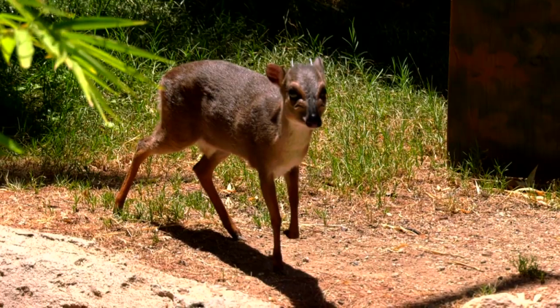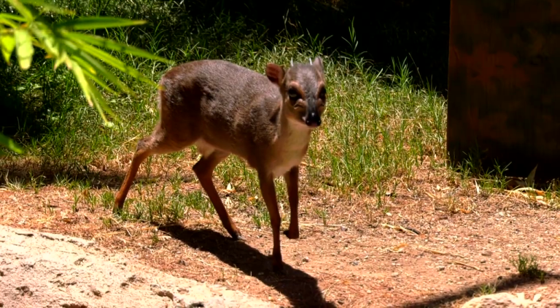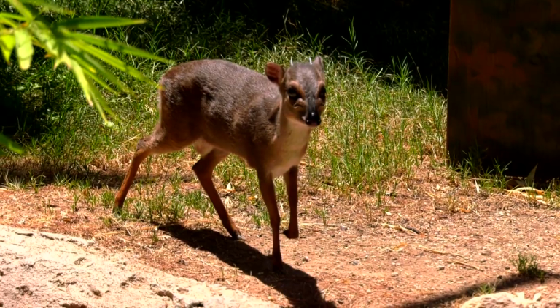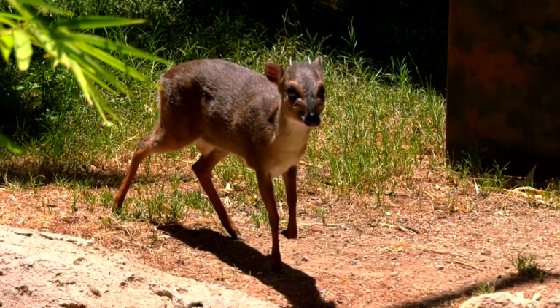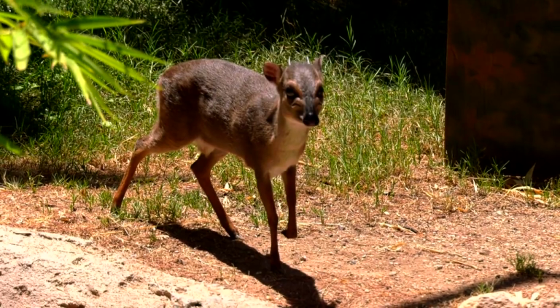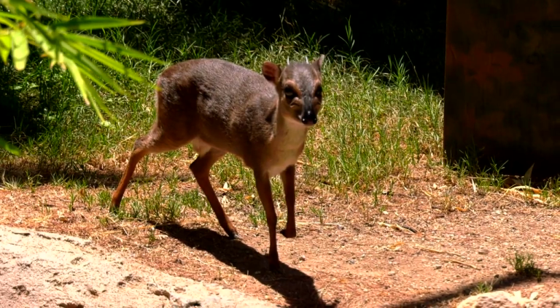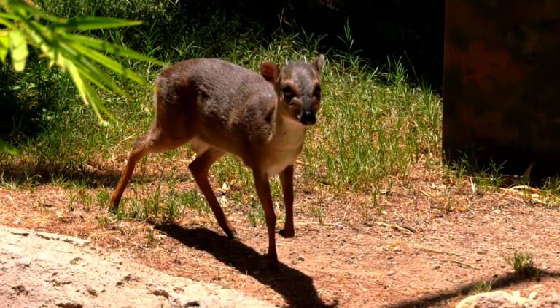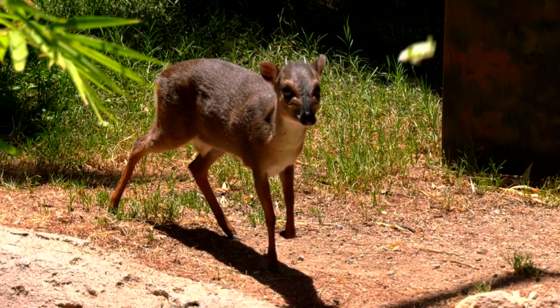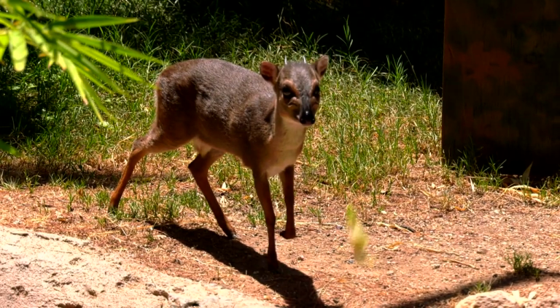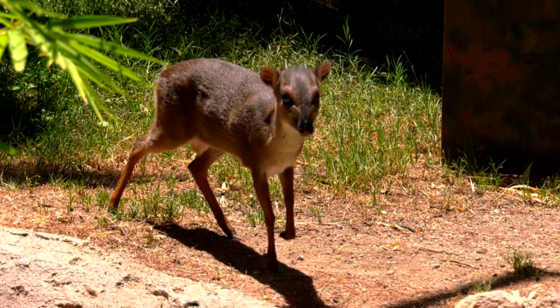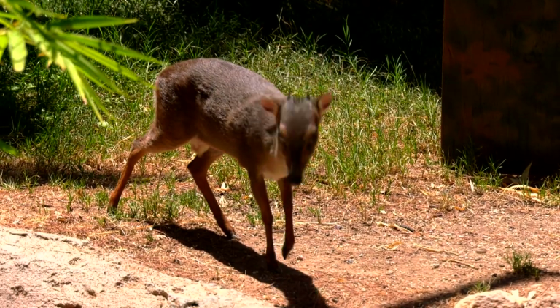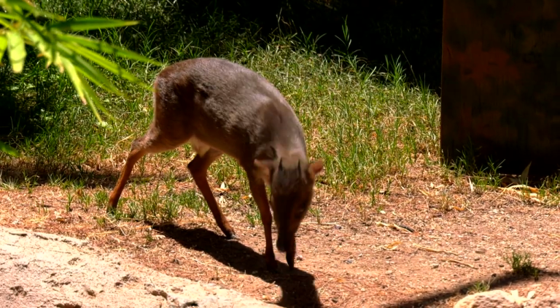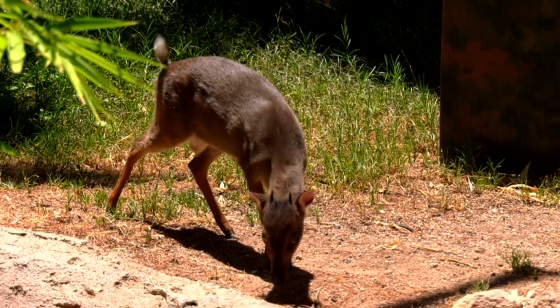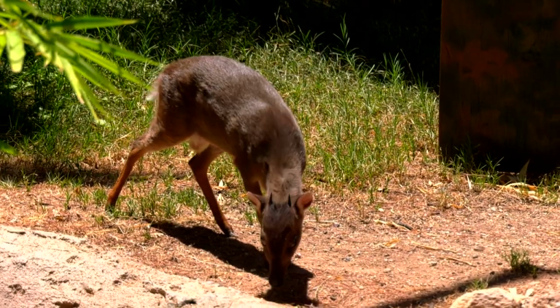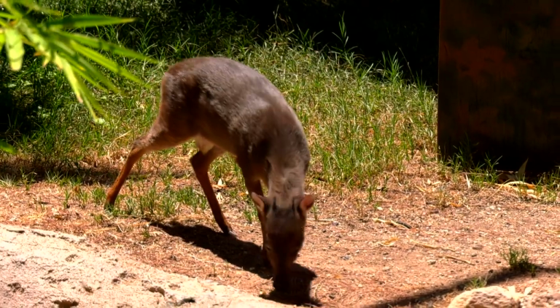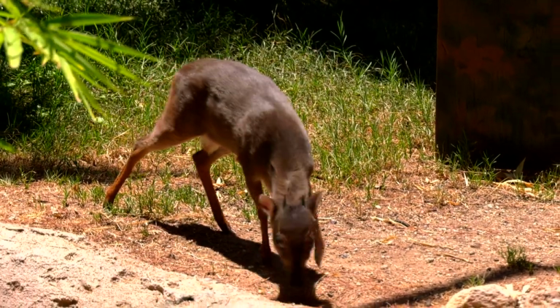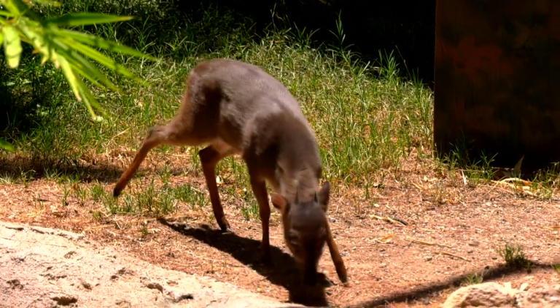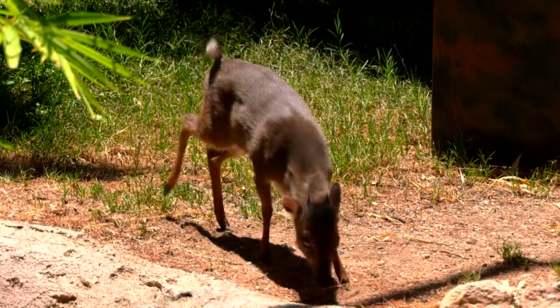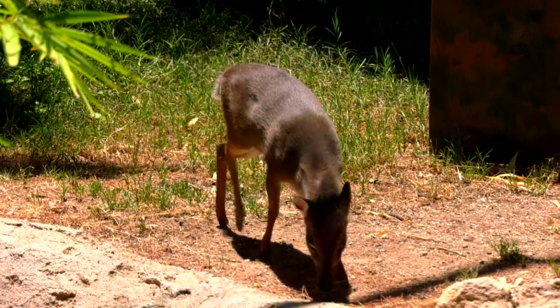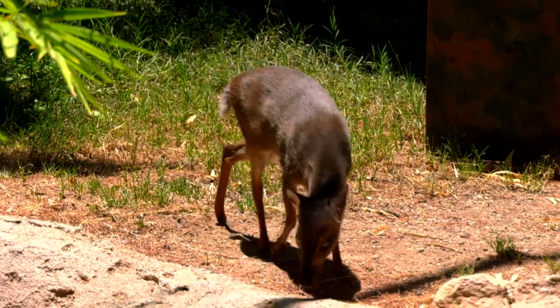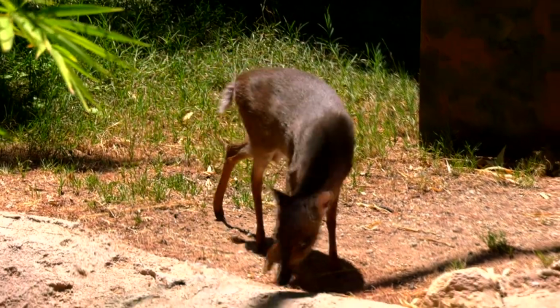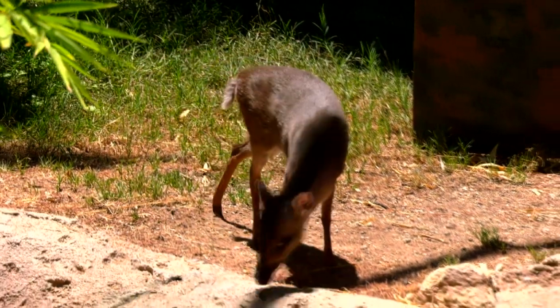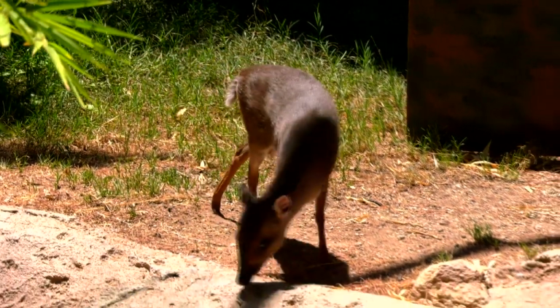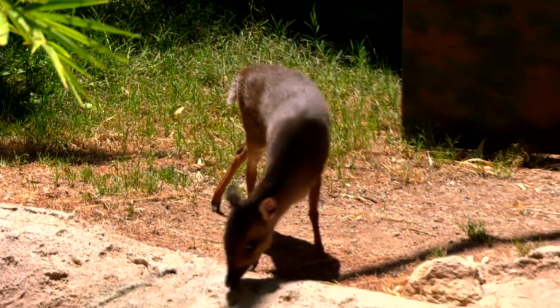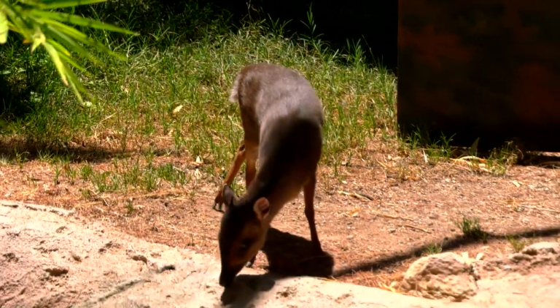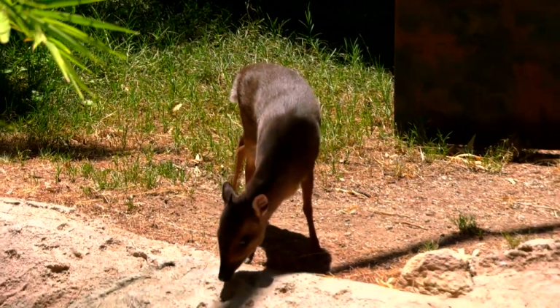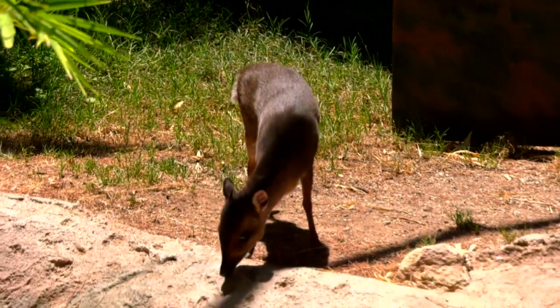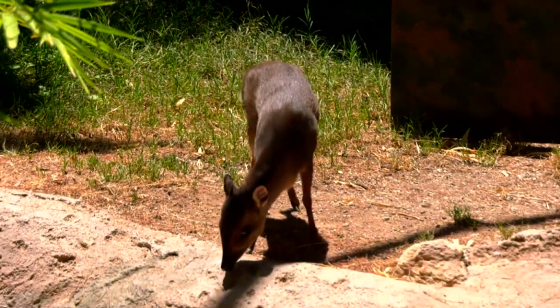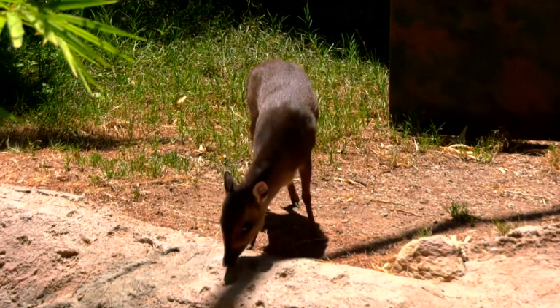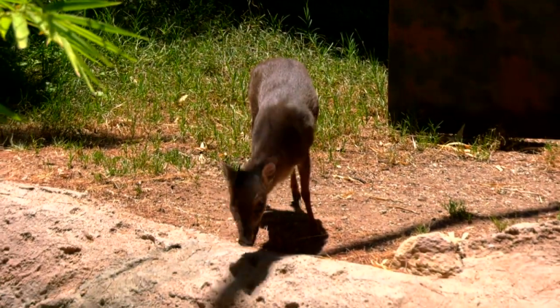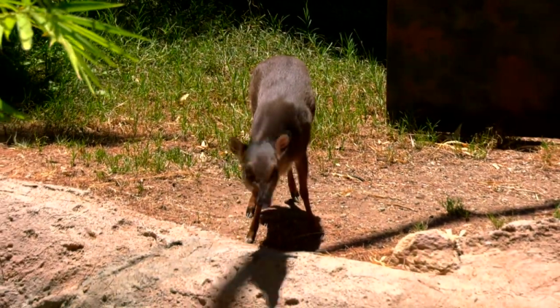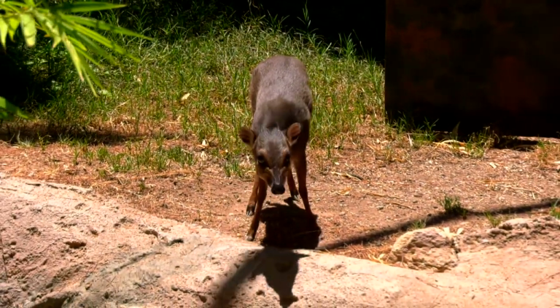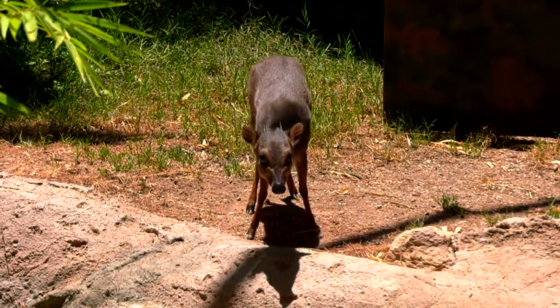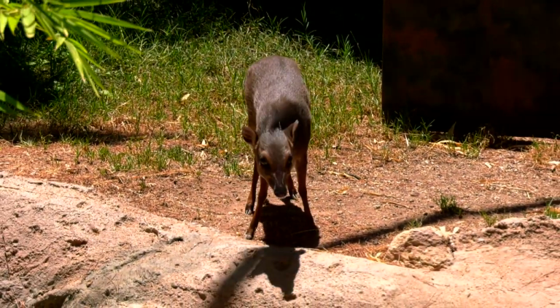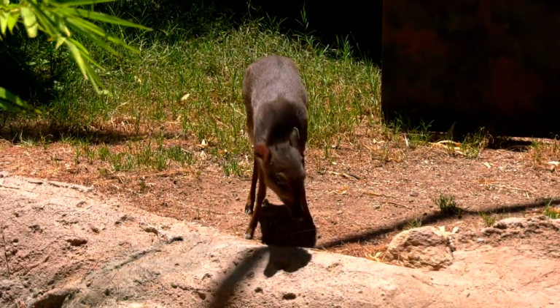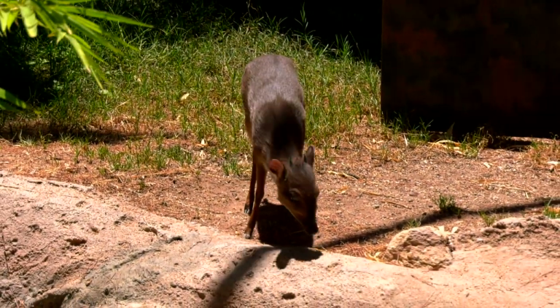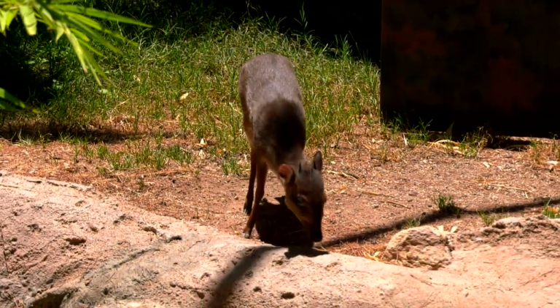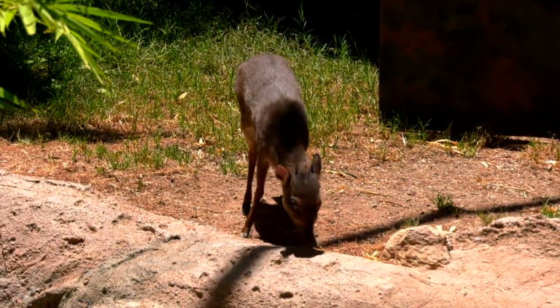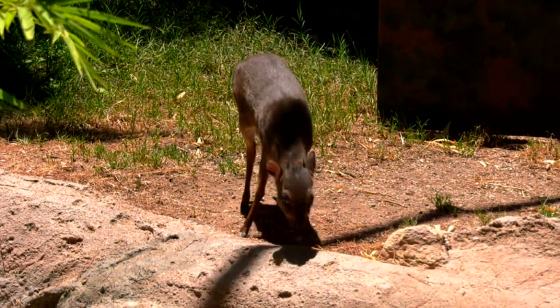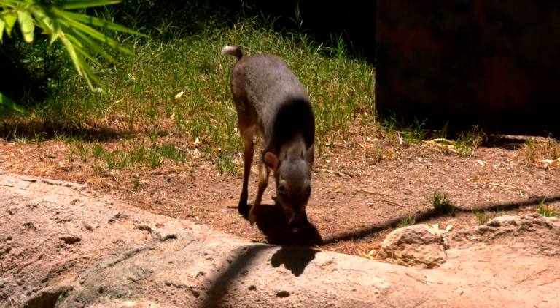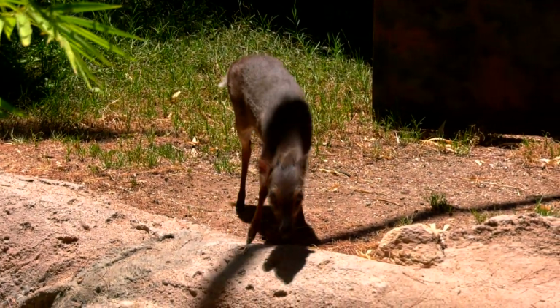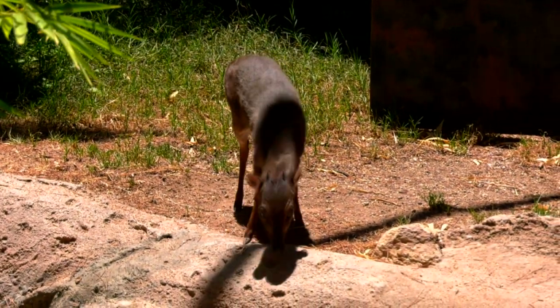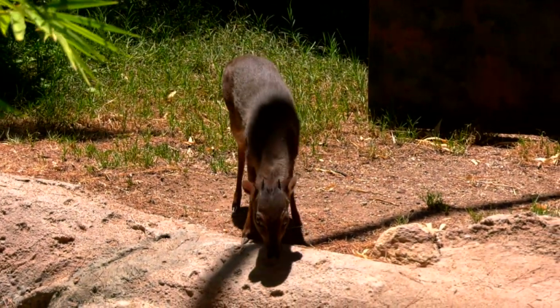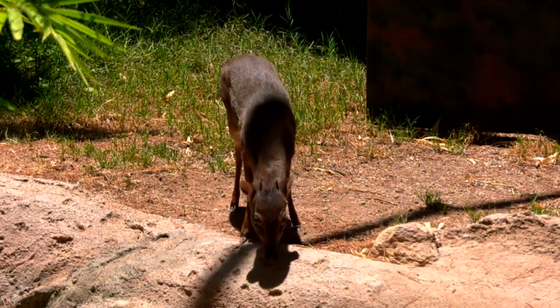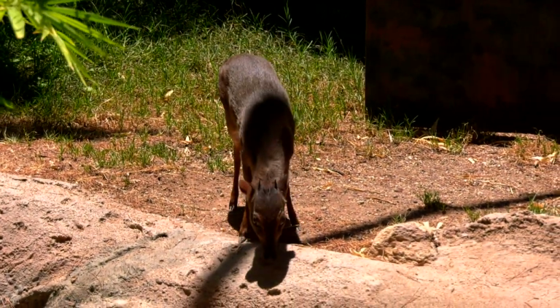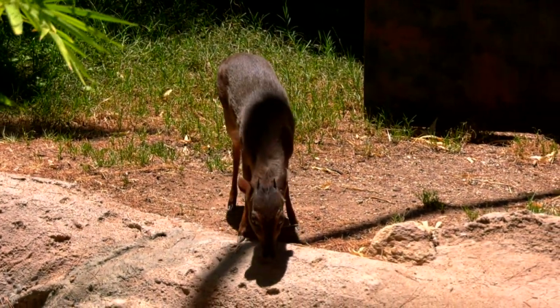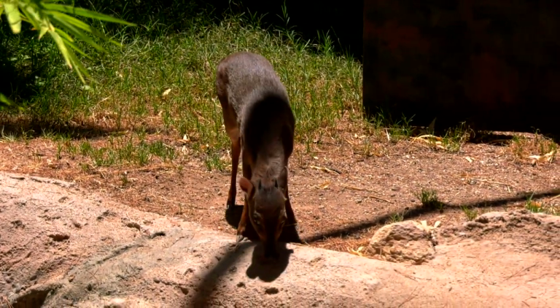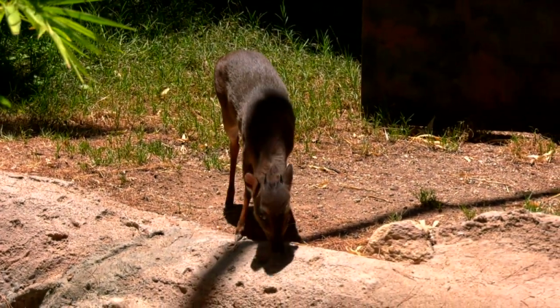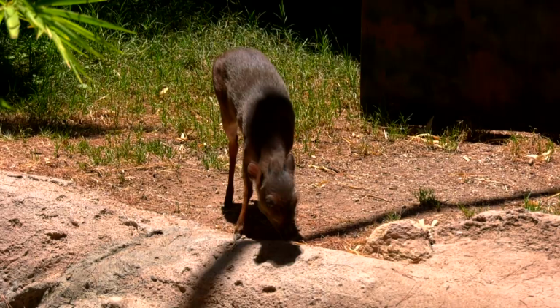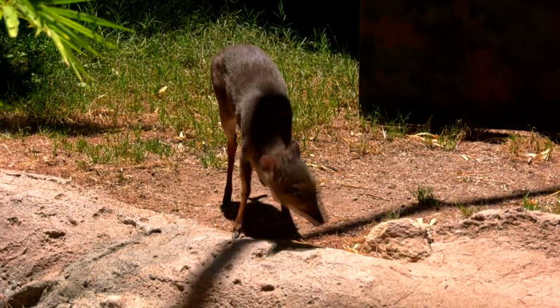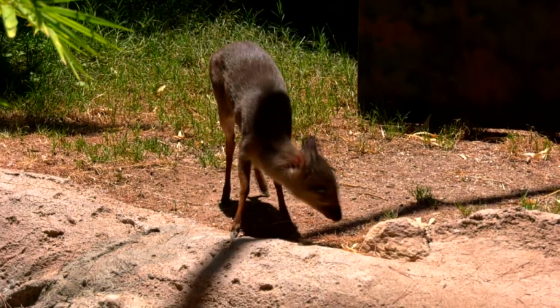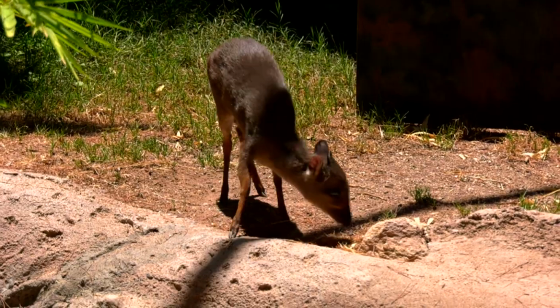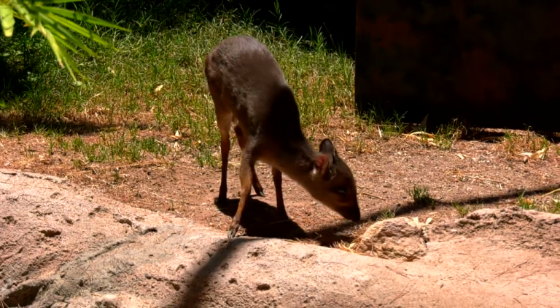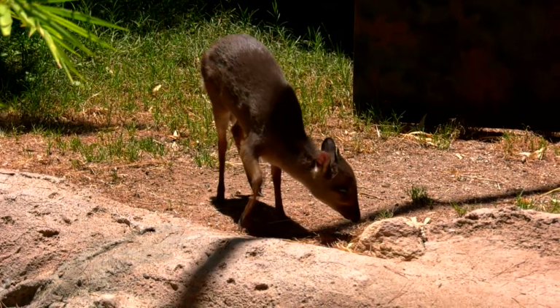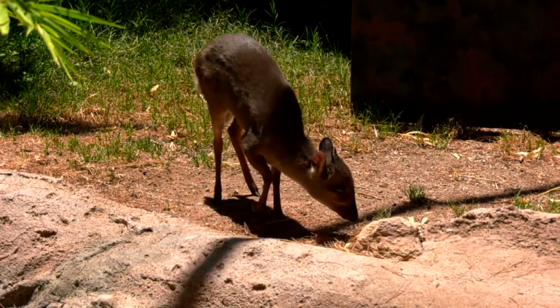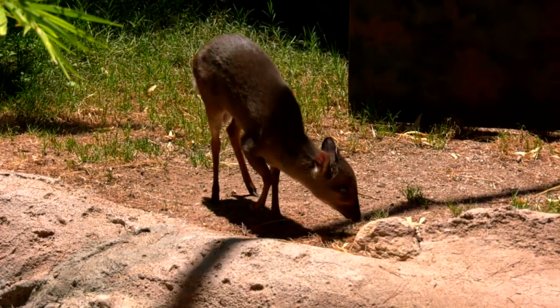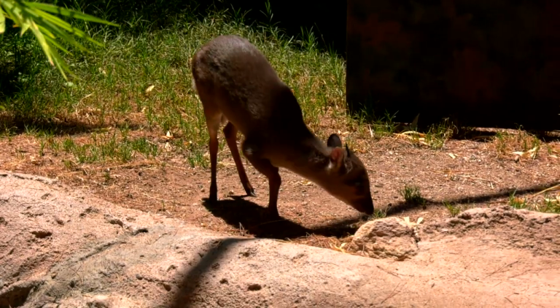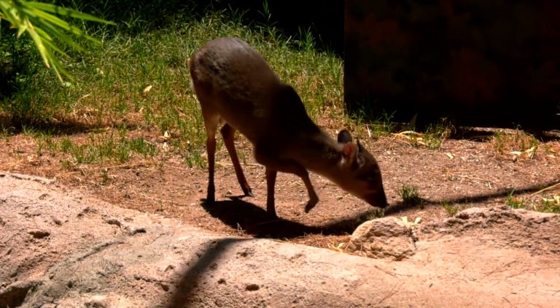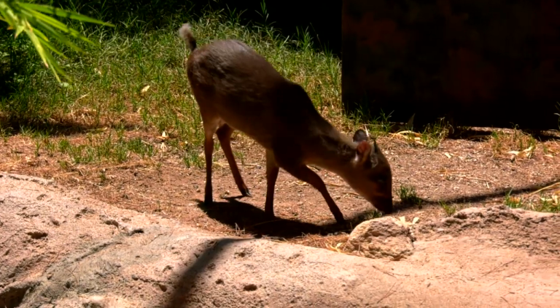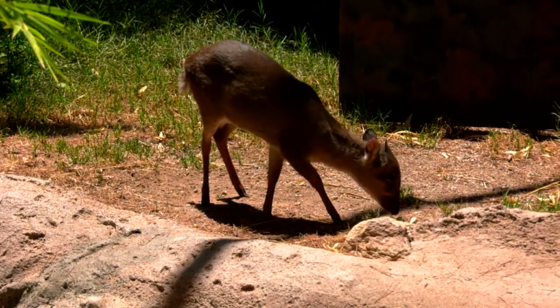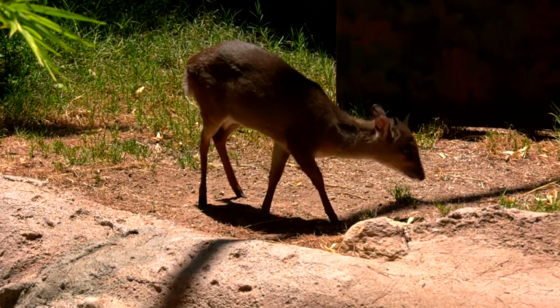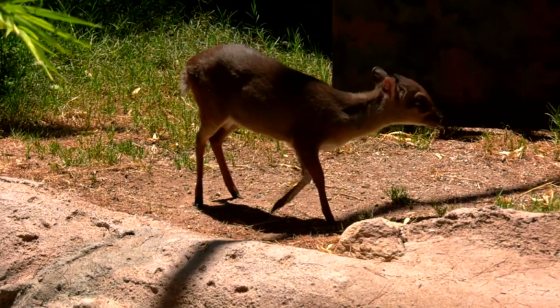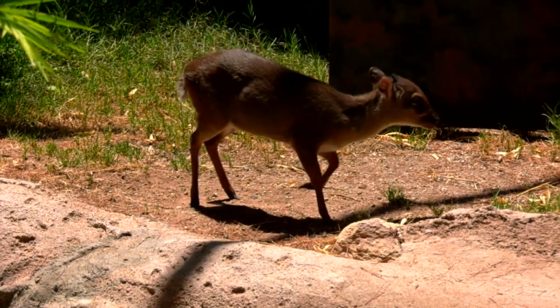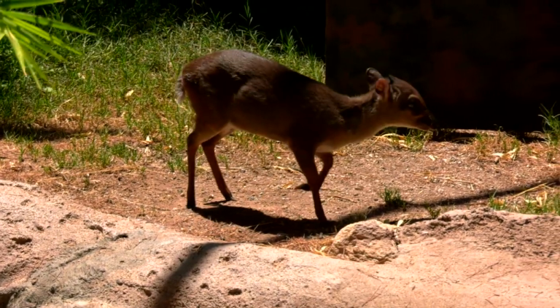They're really fun, active animals. They have lots of nice time running around in the habitat and they really like to interact with each other.